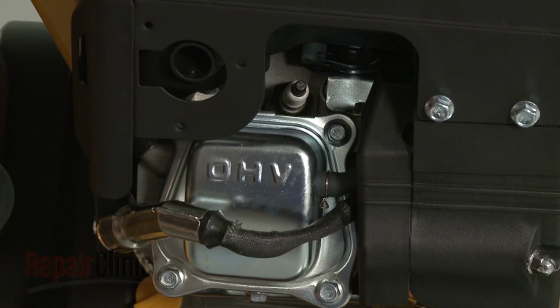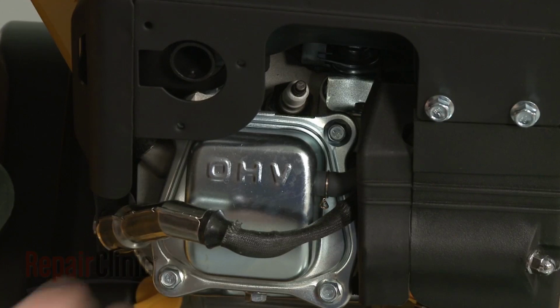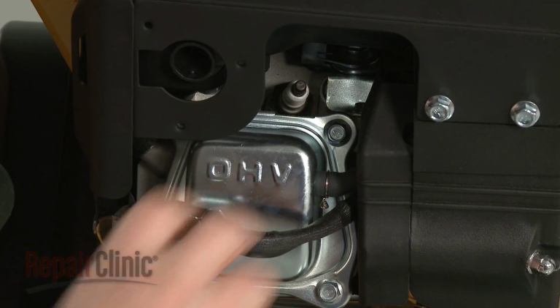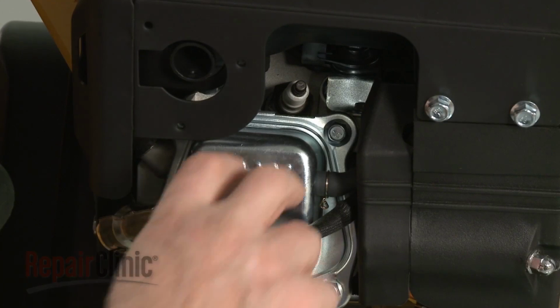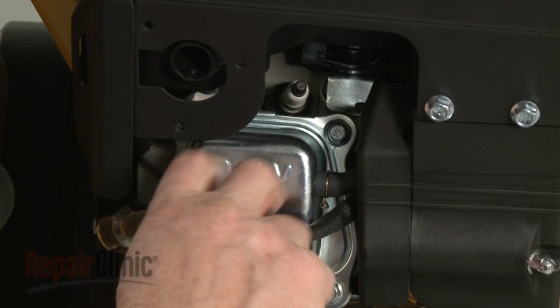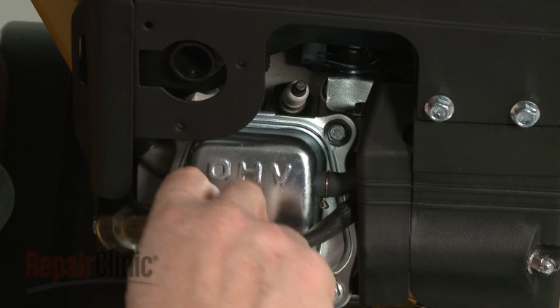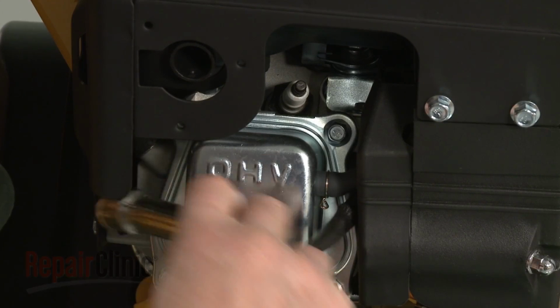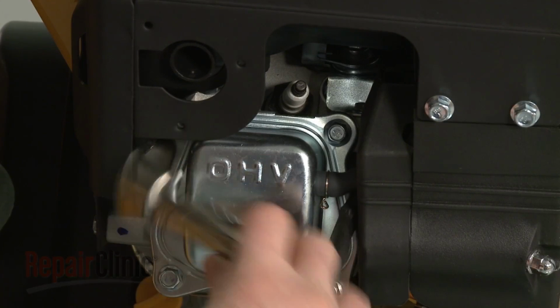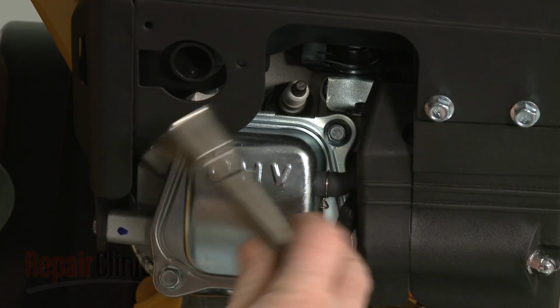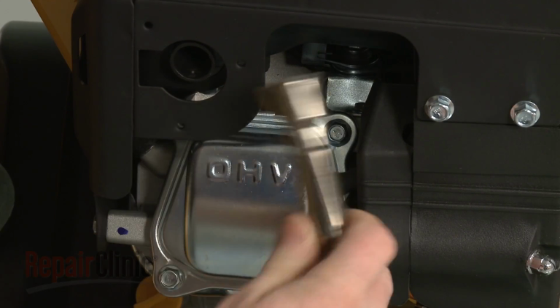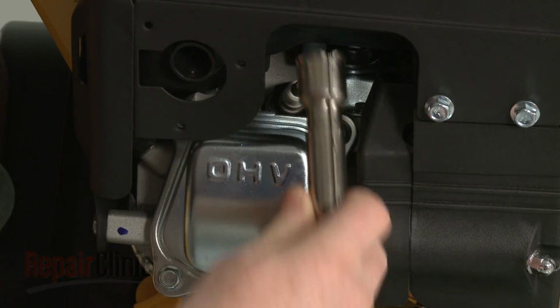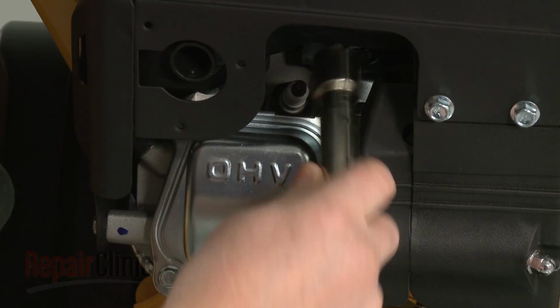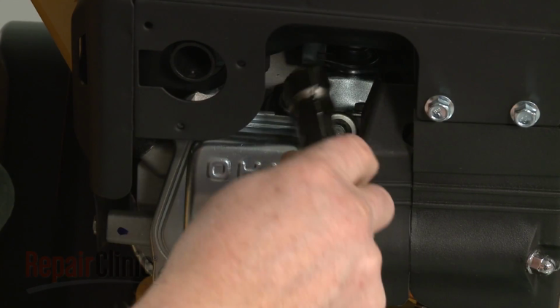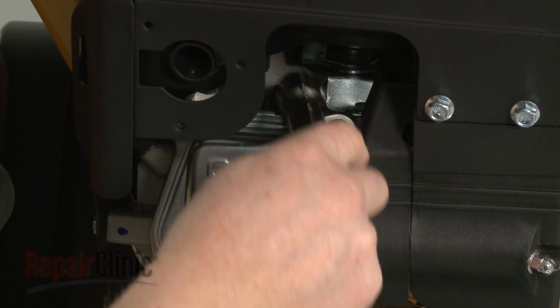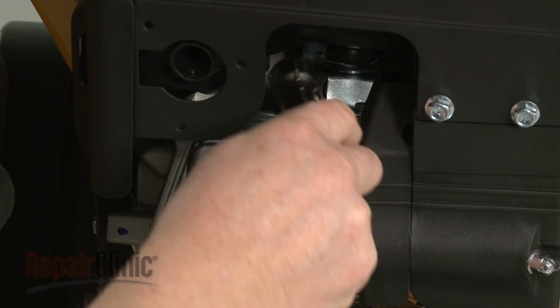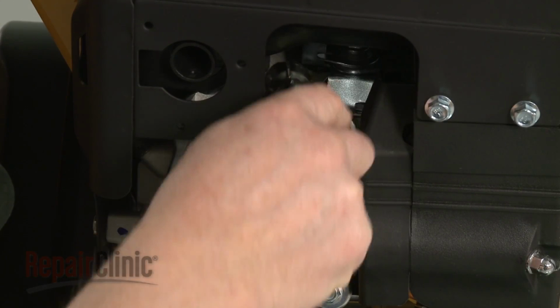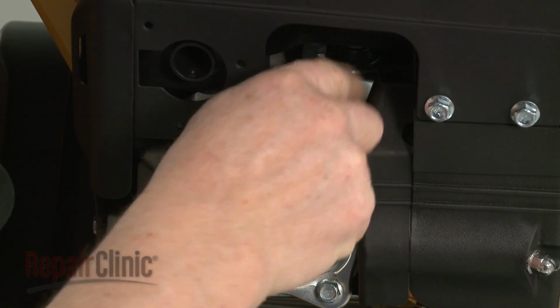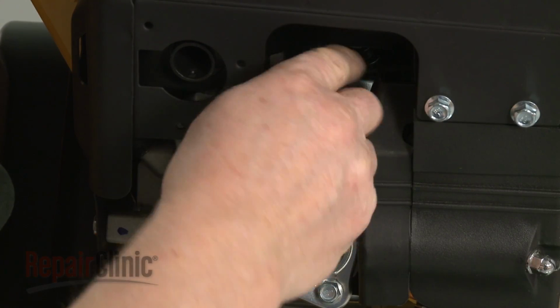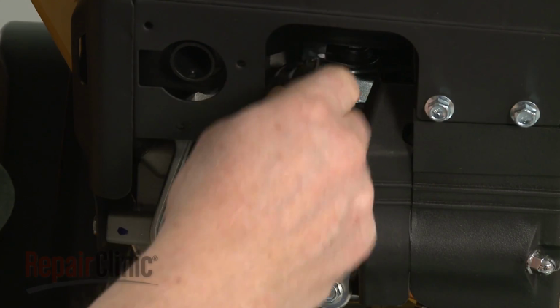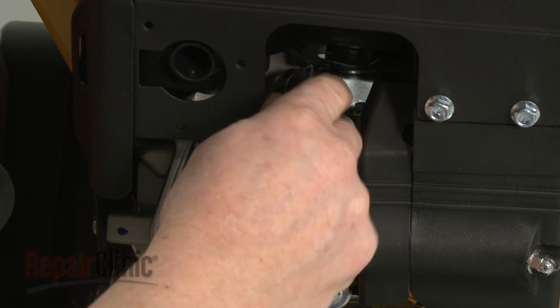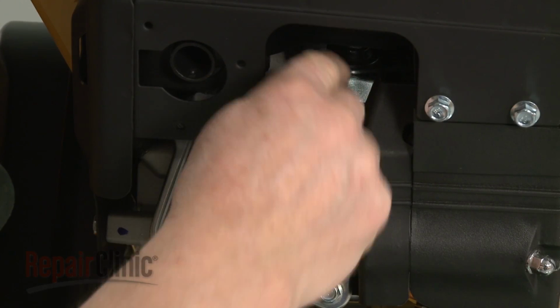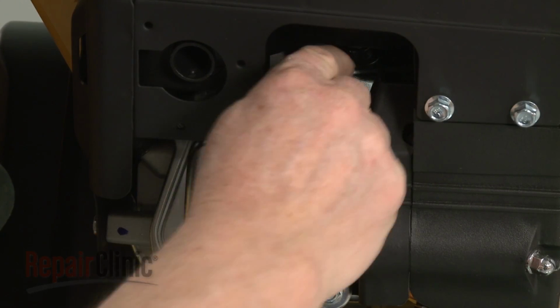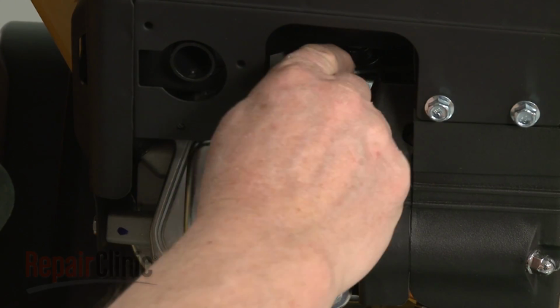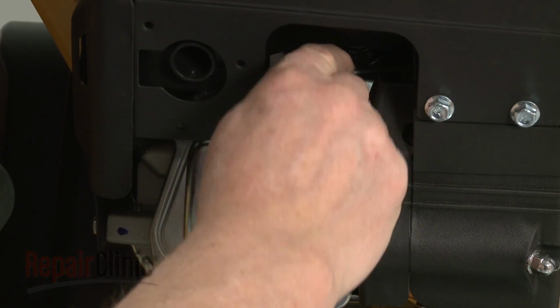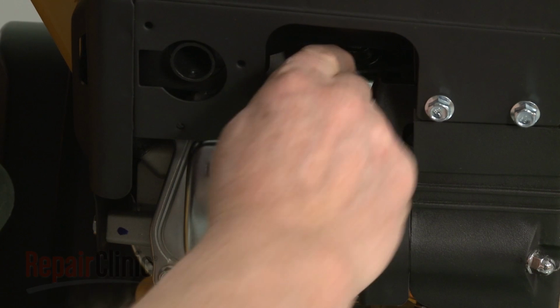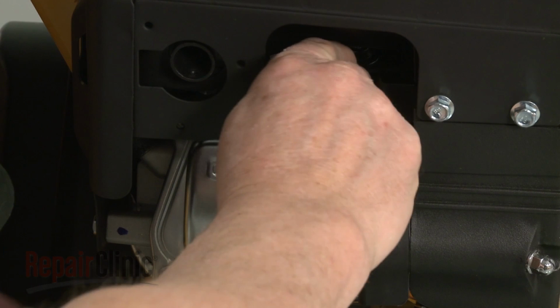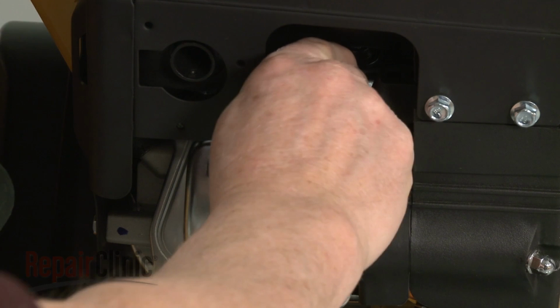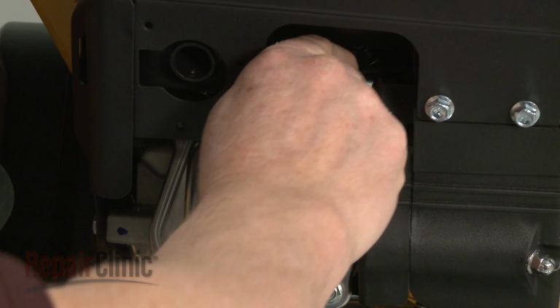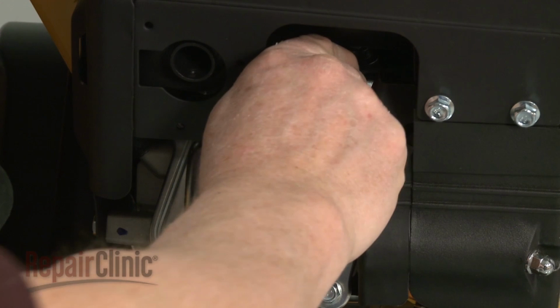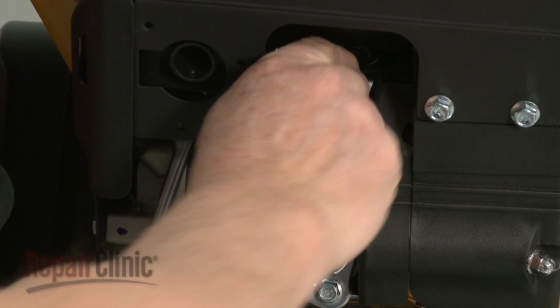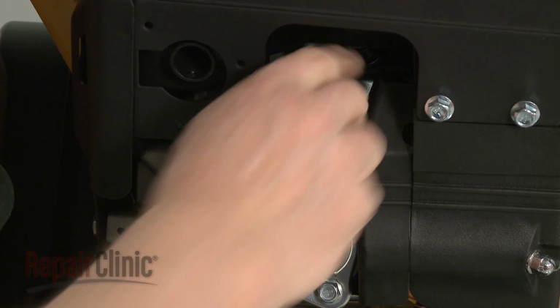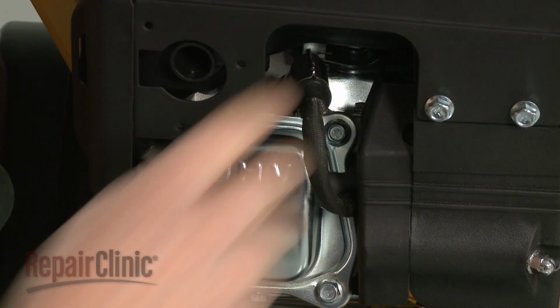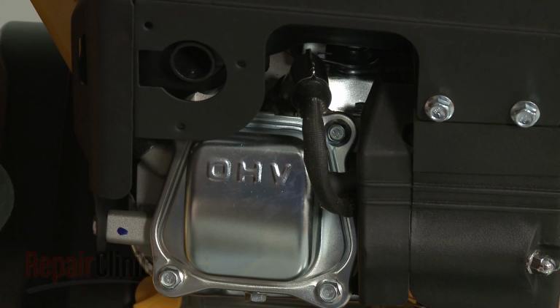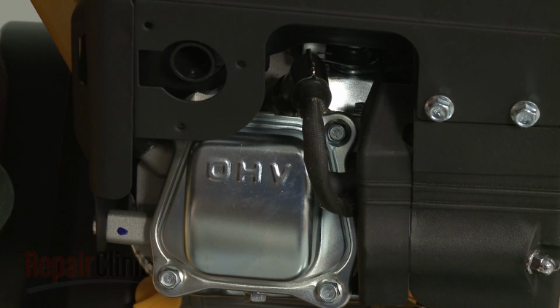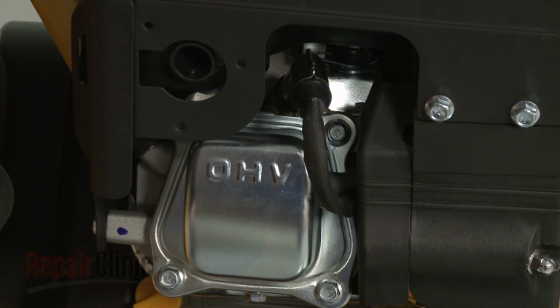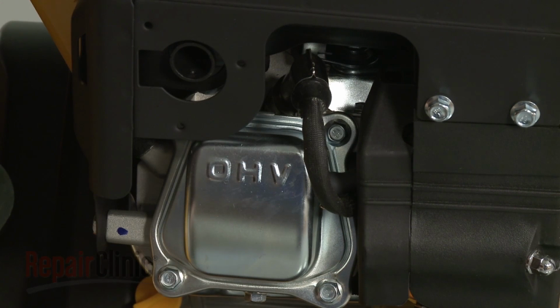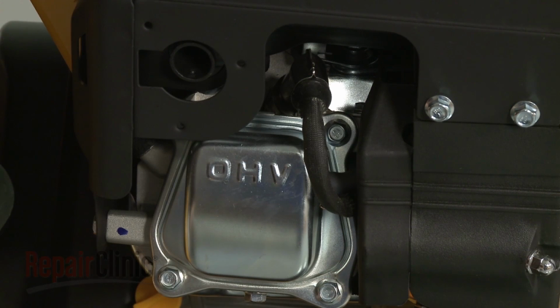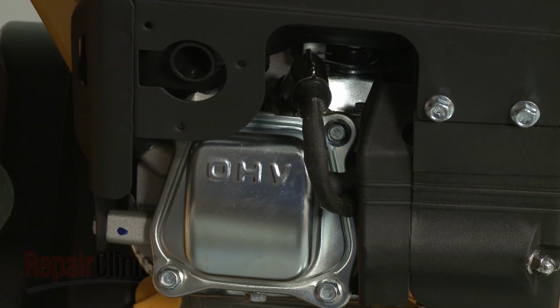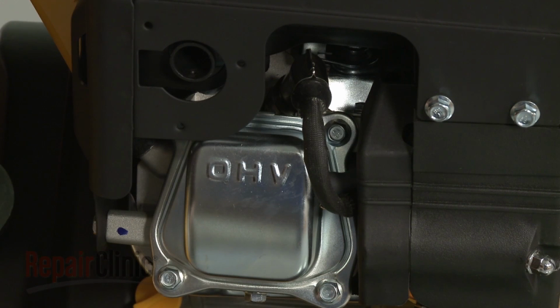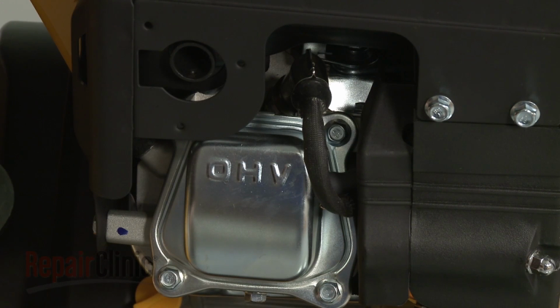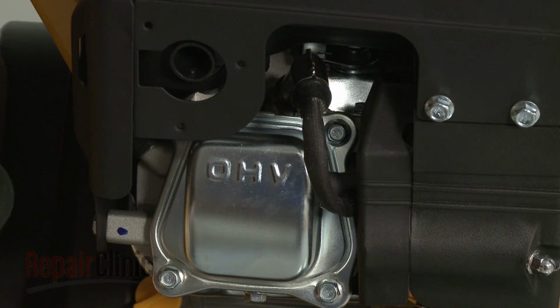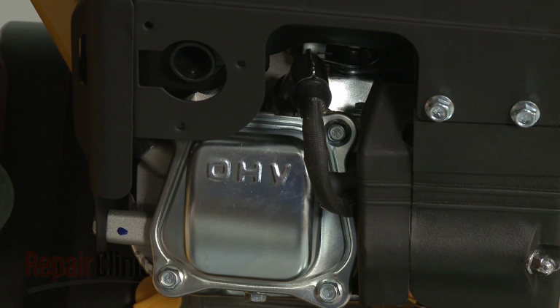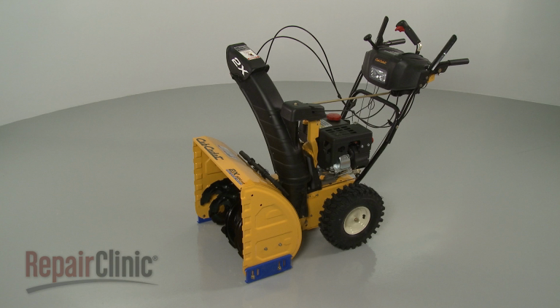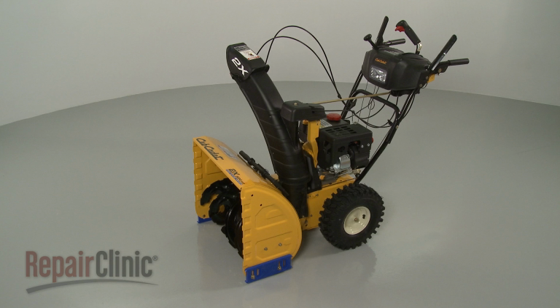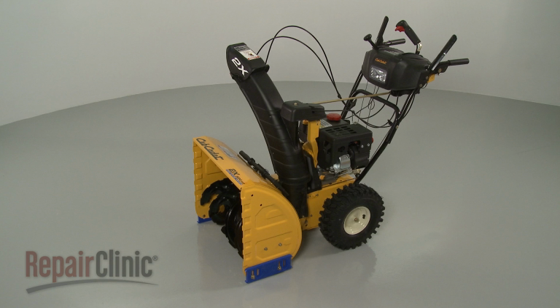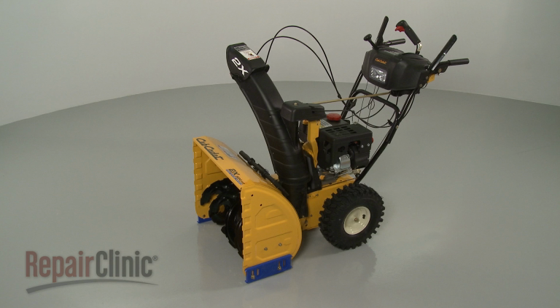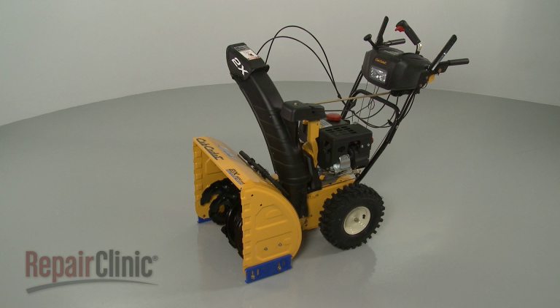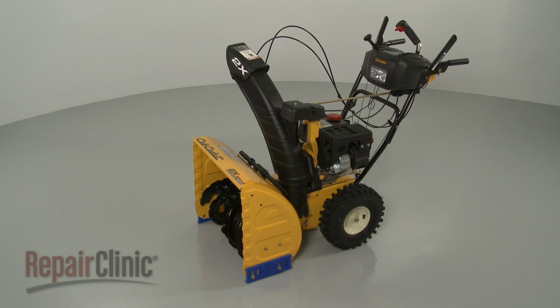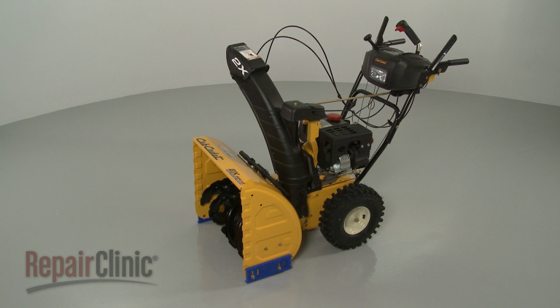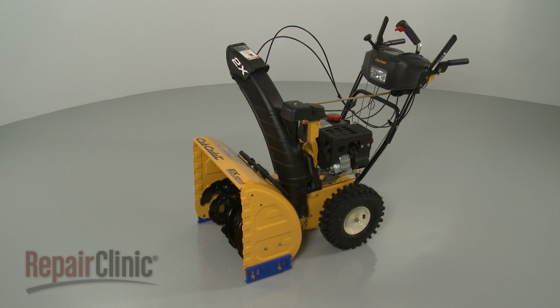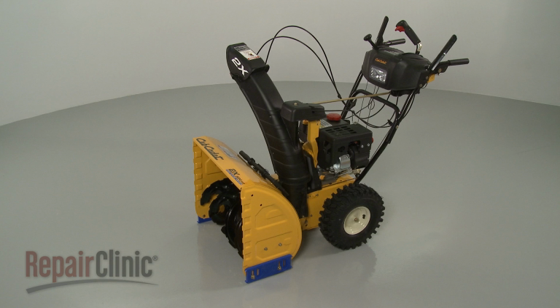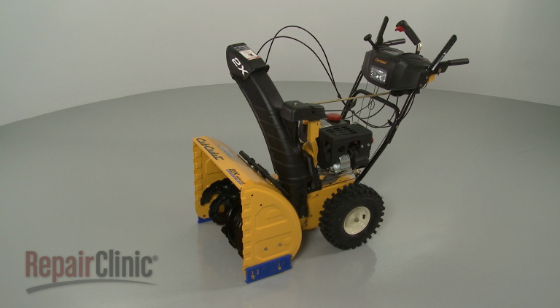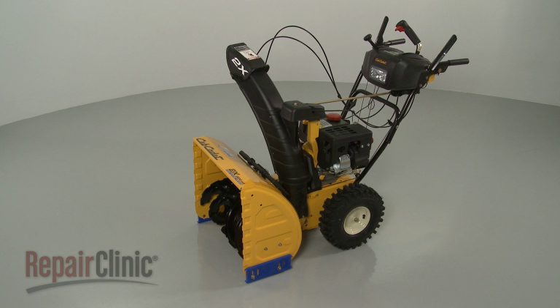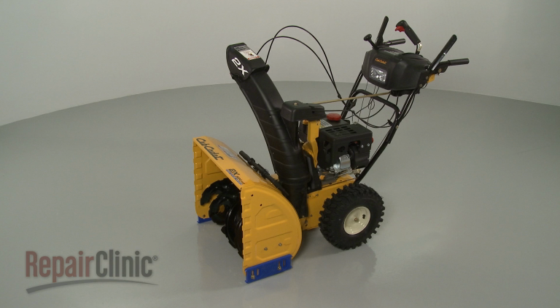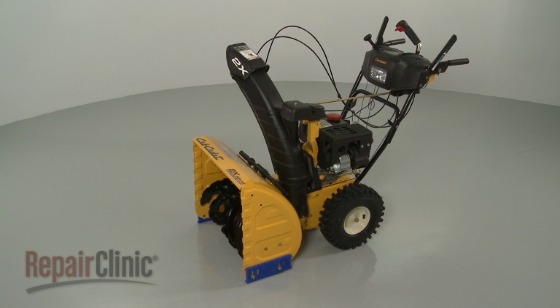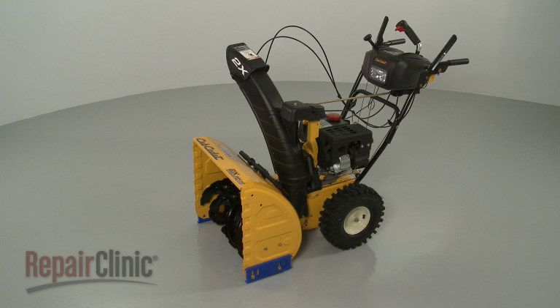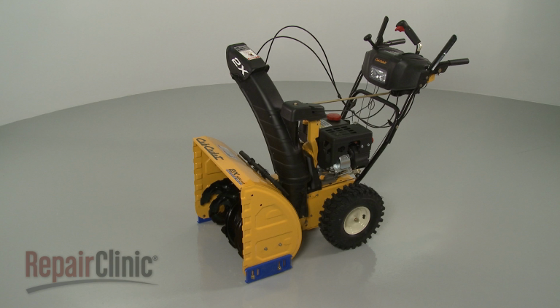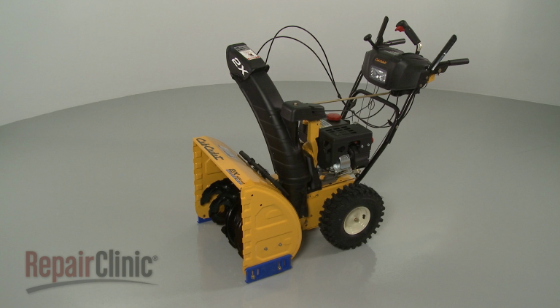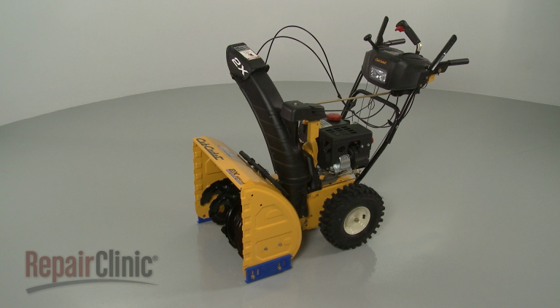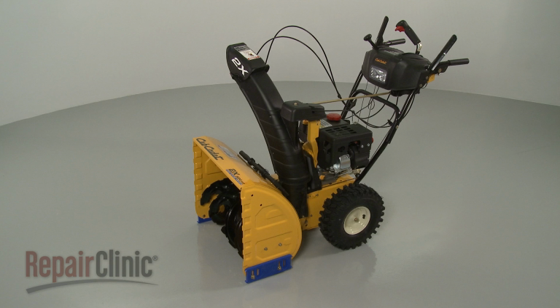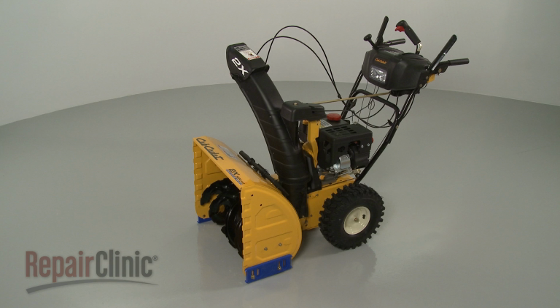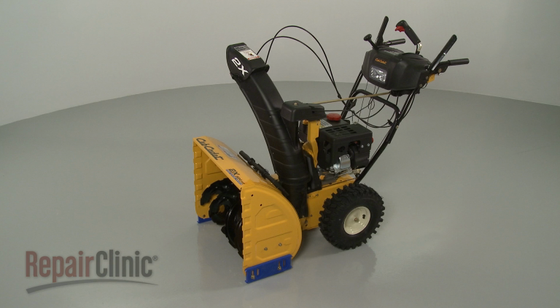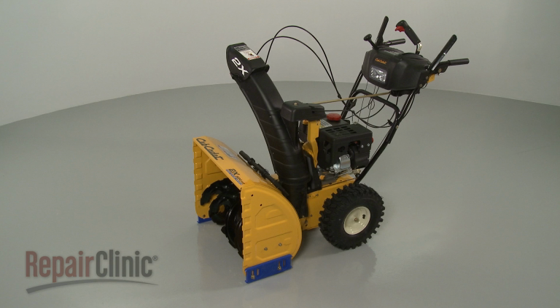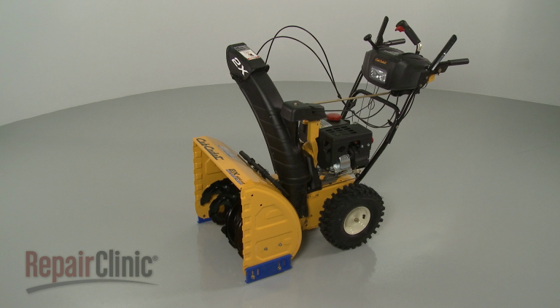Re-attach the spark plug wire and boot, refill the fuel tank, and your snowblower should be ready for use.